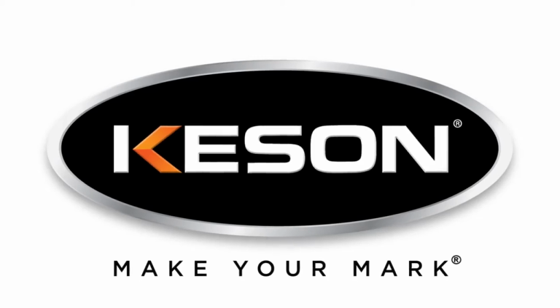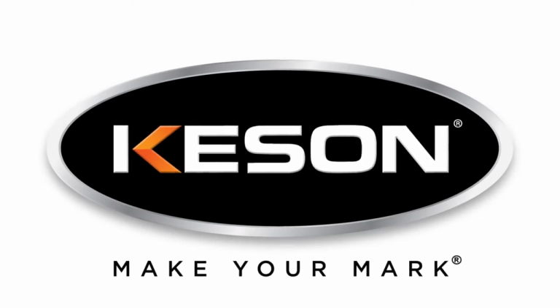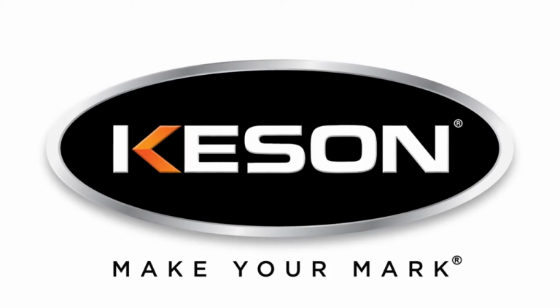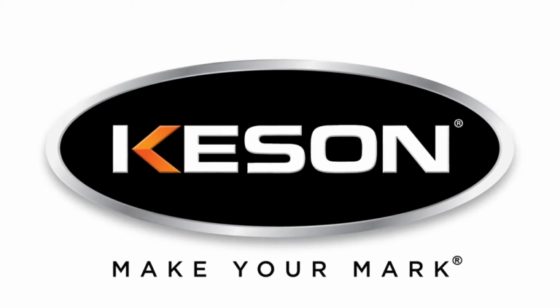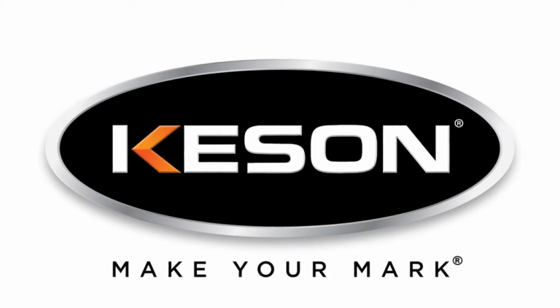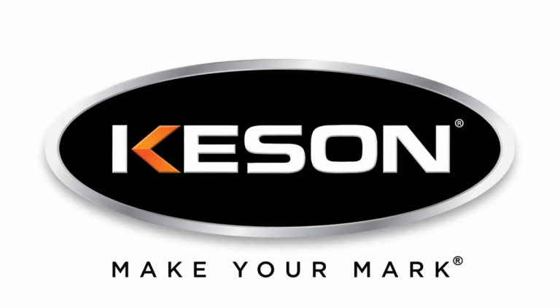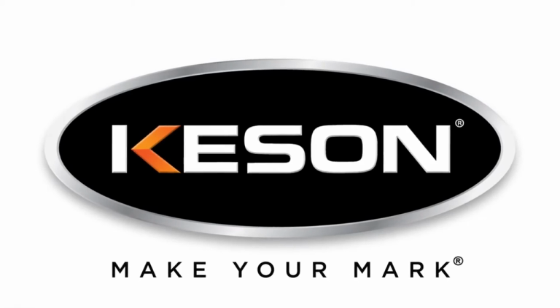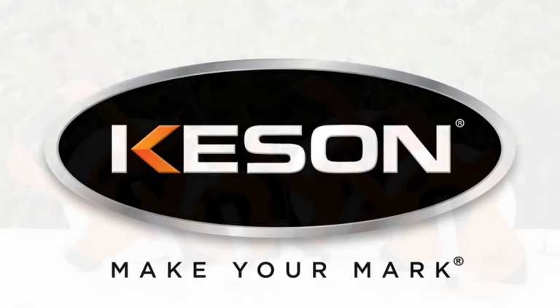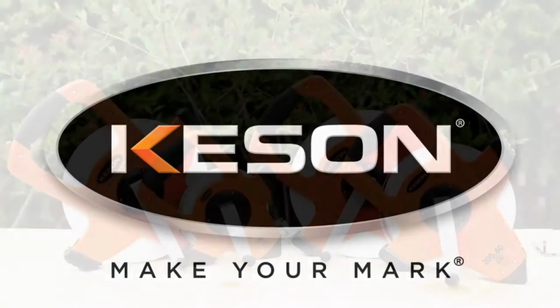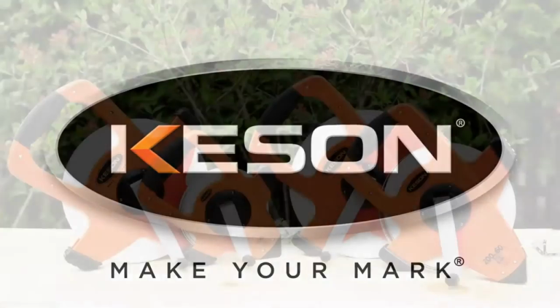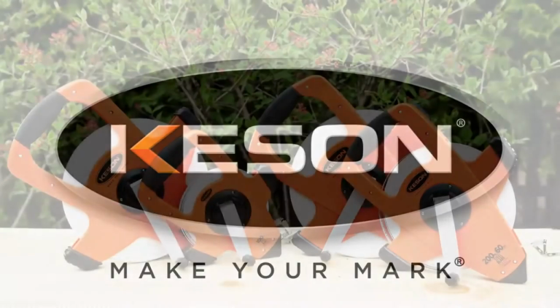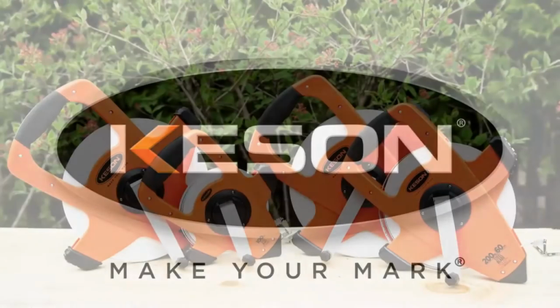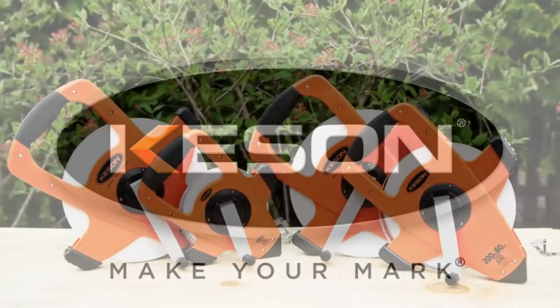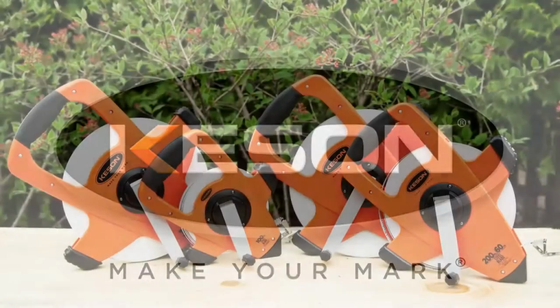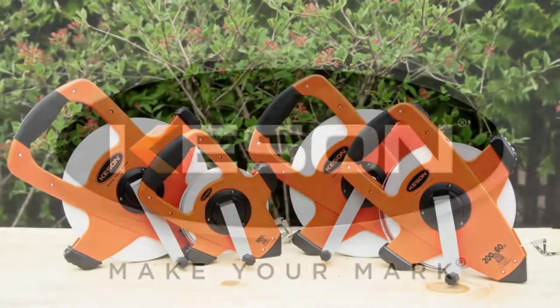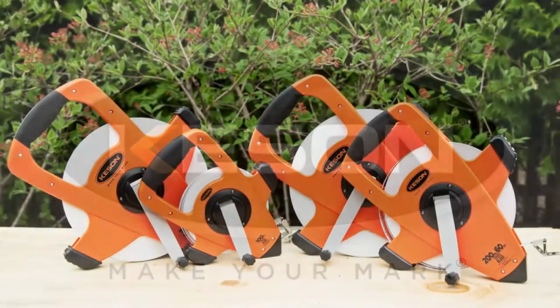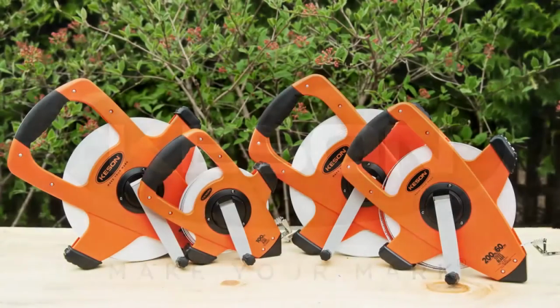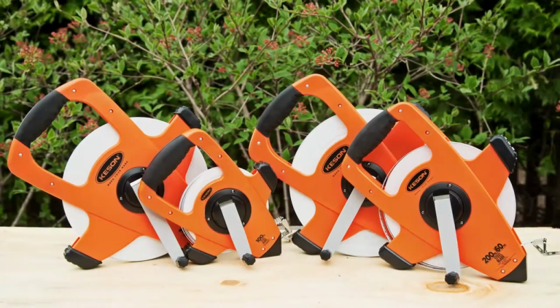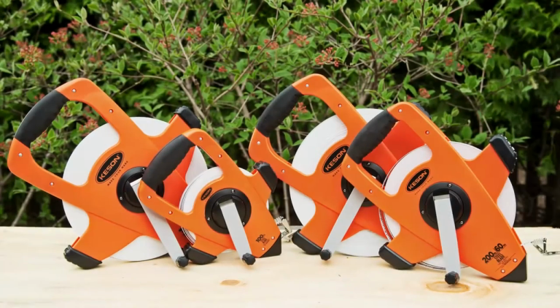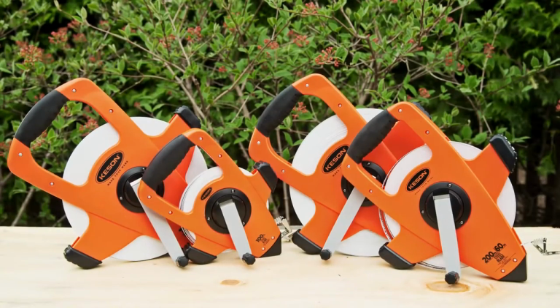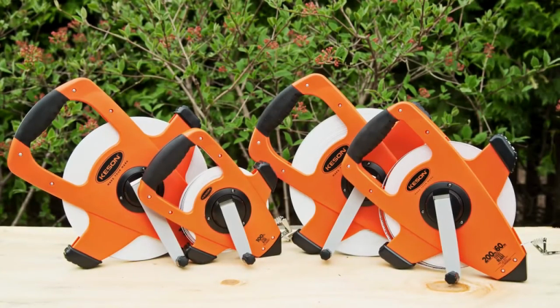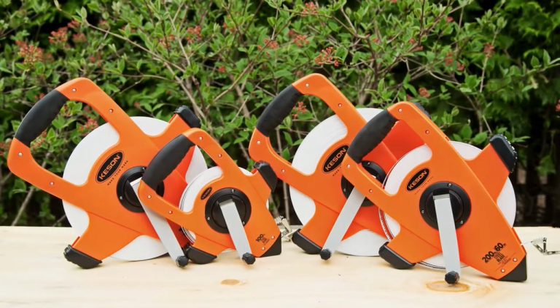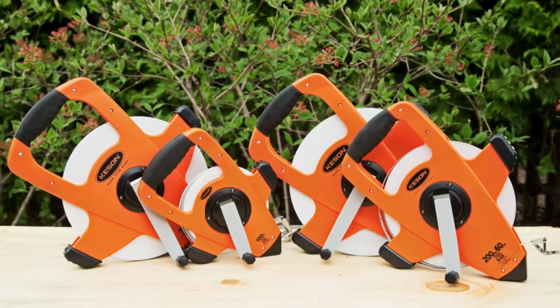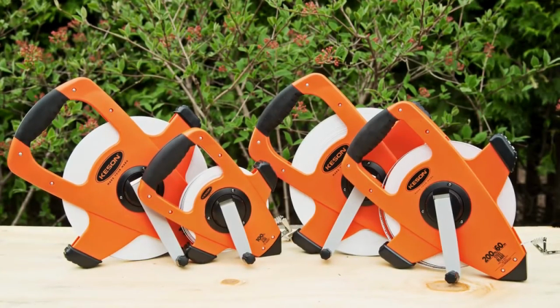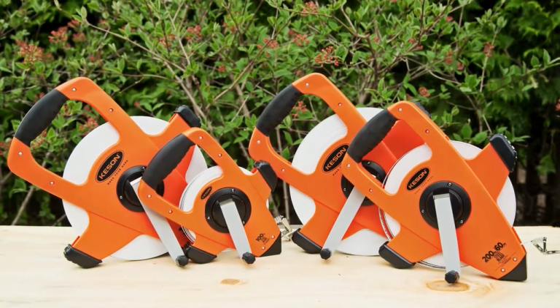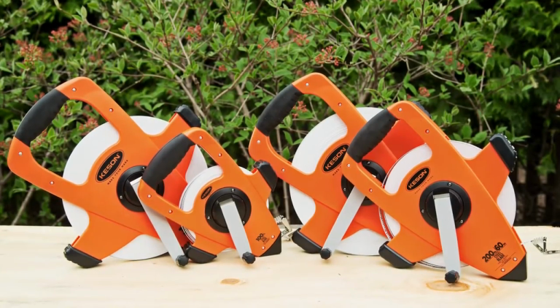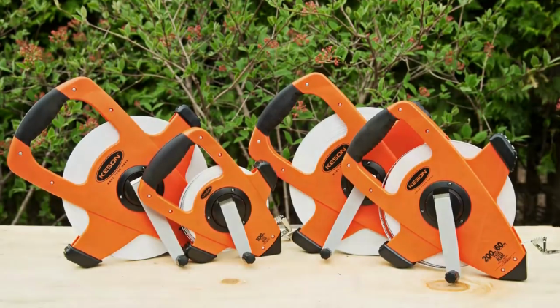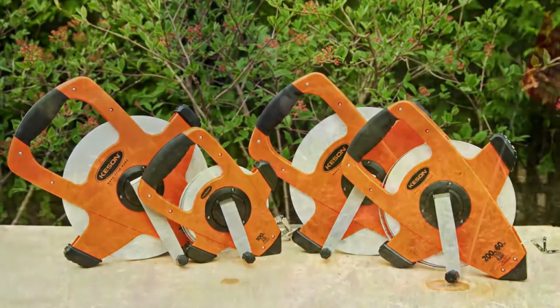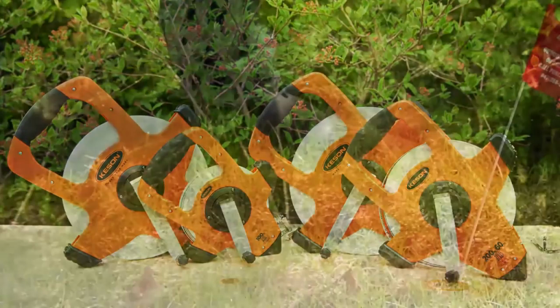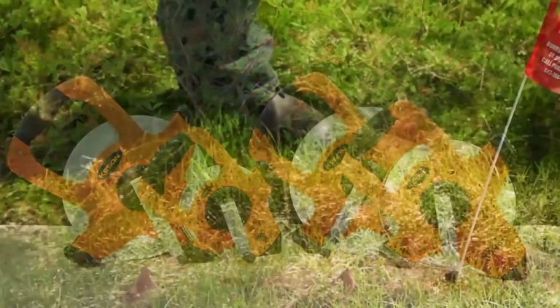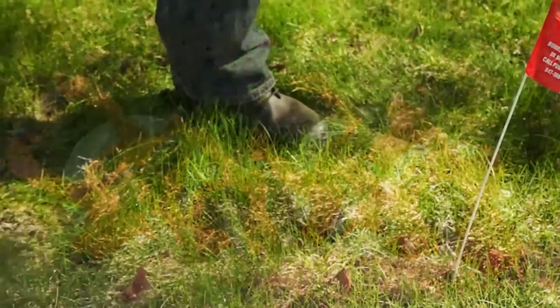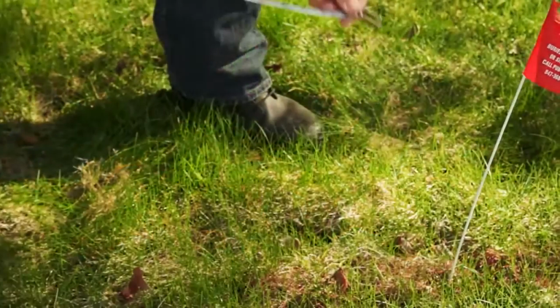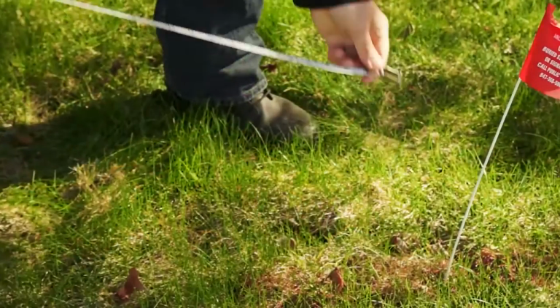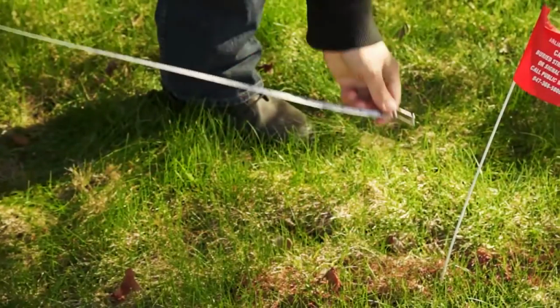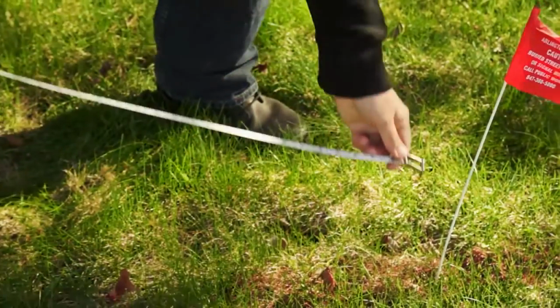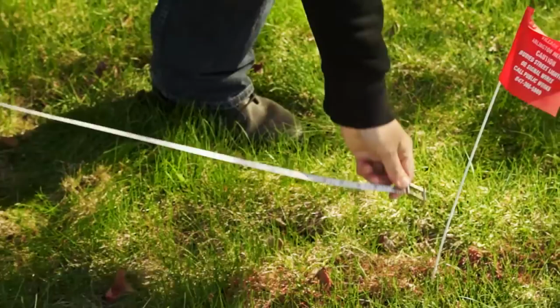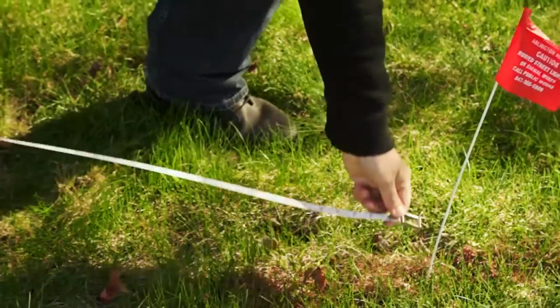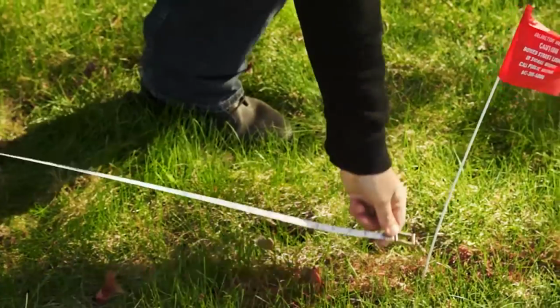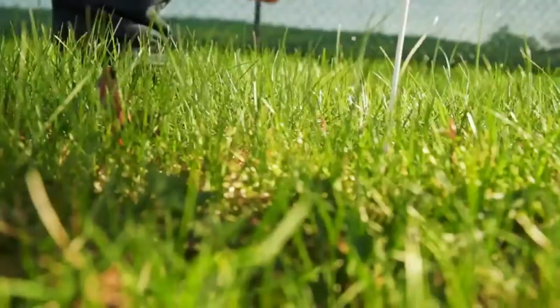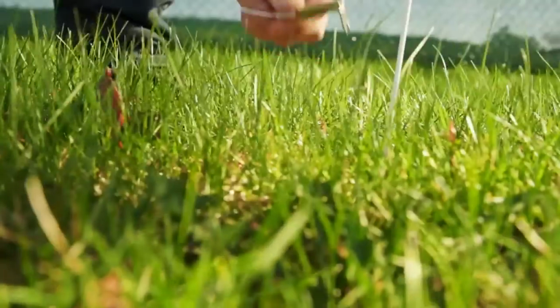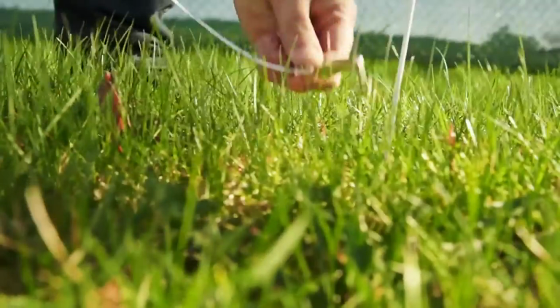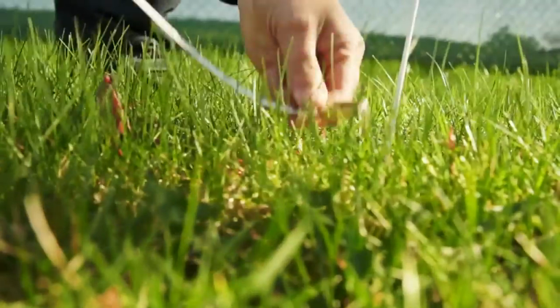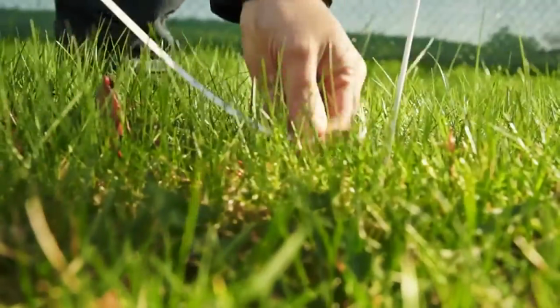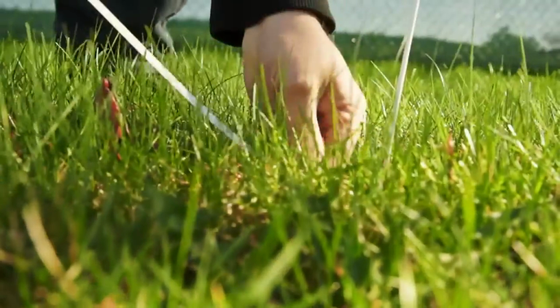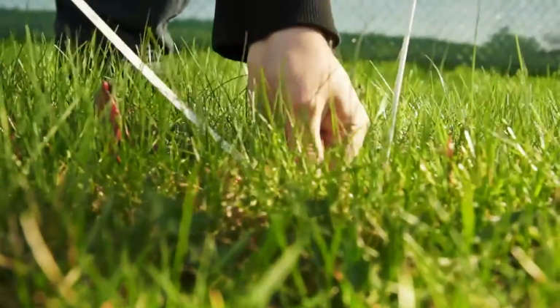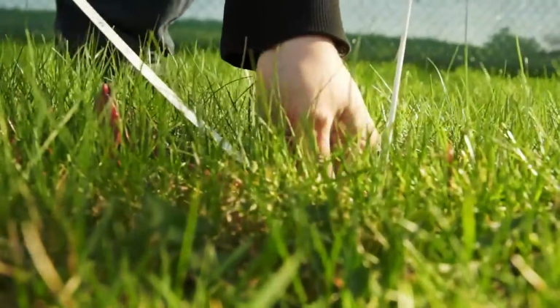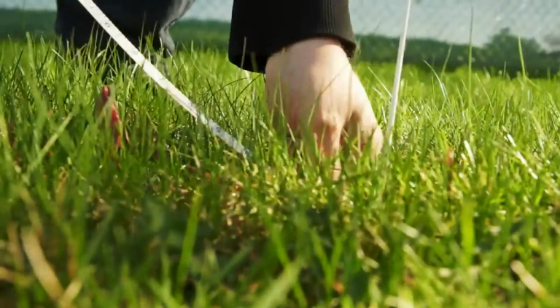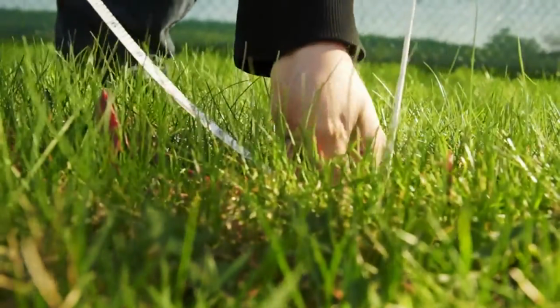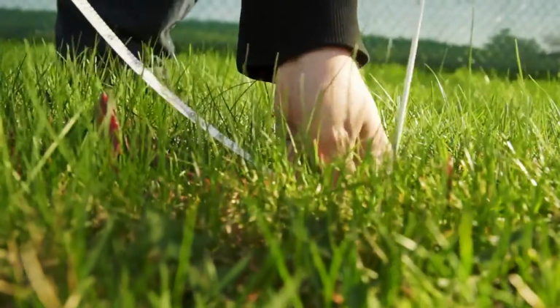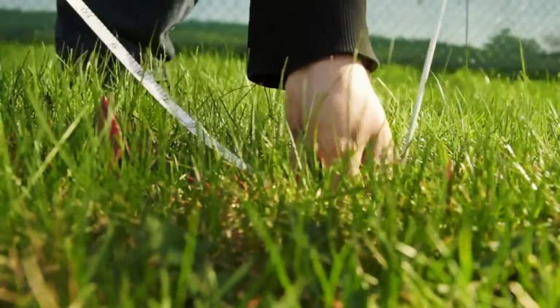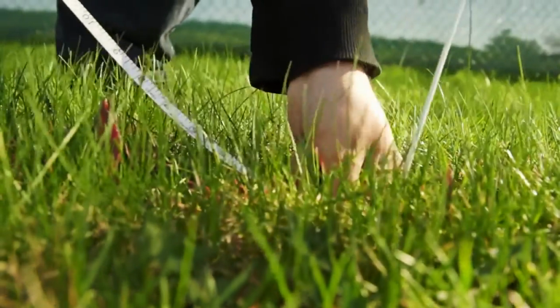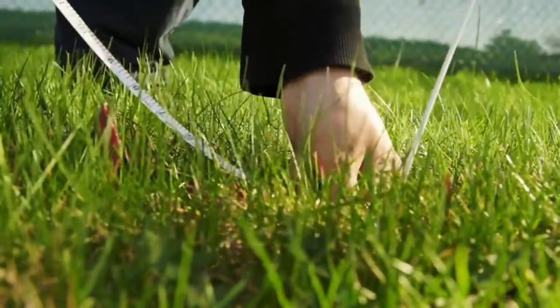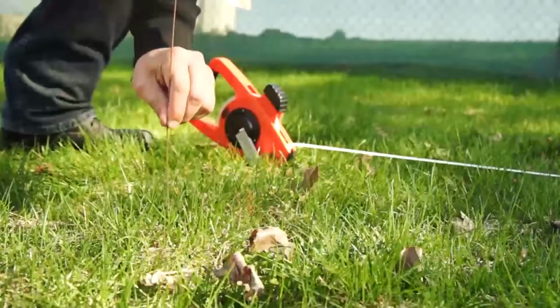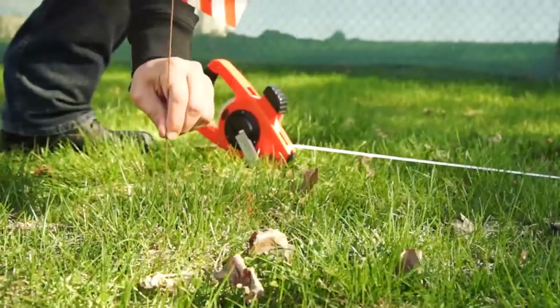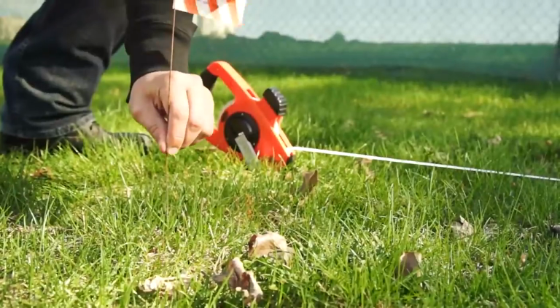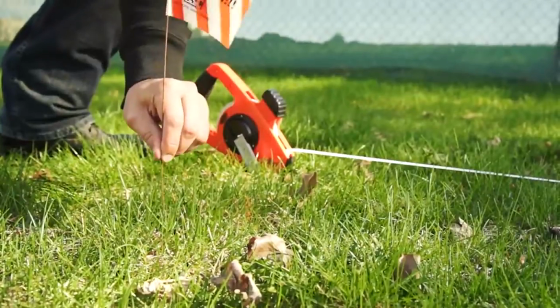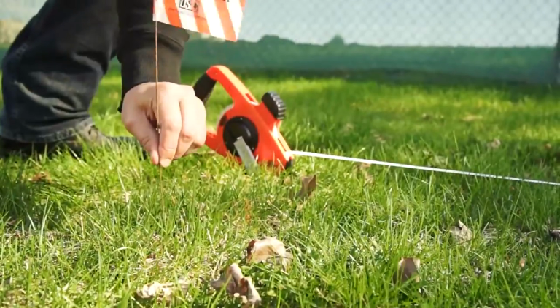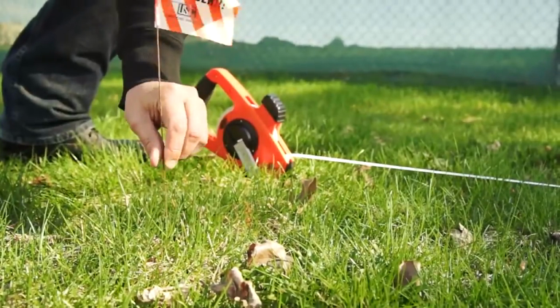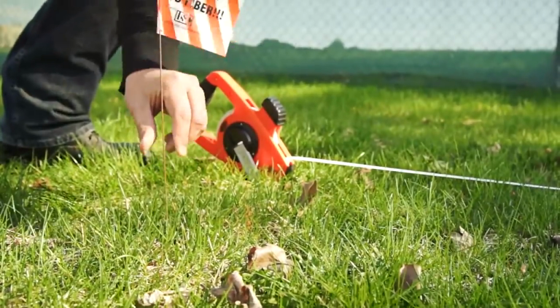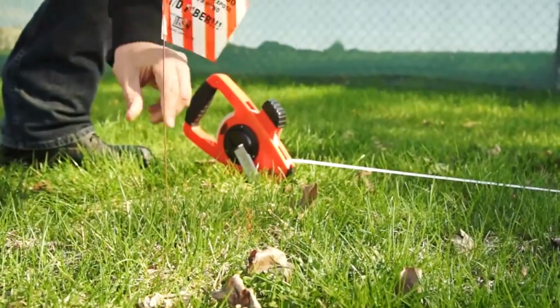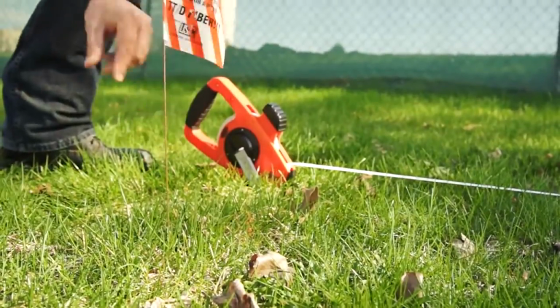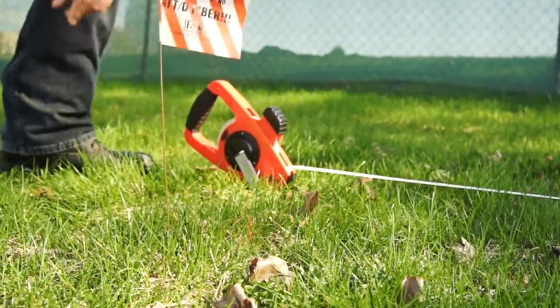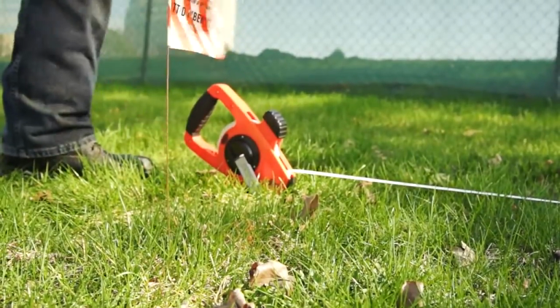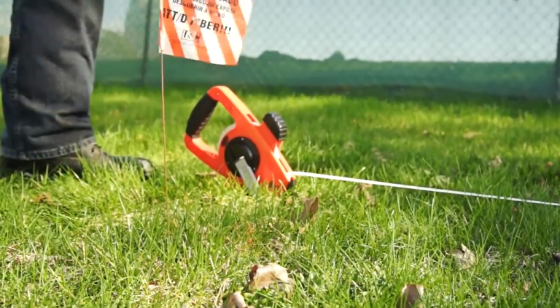Kesson introduces the NRS Series Steel Long Tape Measures. Because they do not stretch, steel blades are critical for dead-on accuracy.